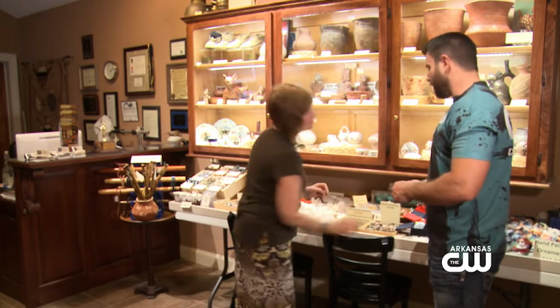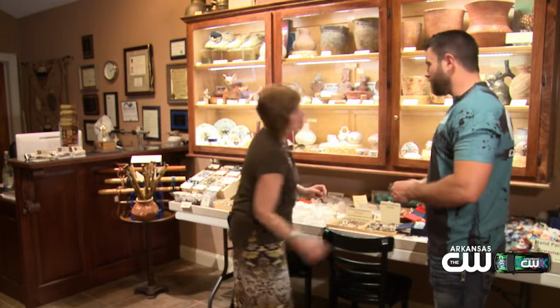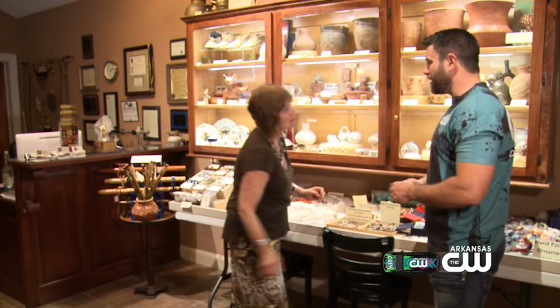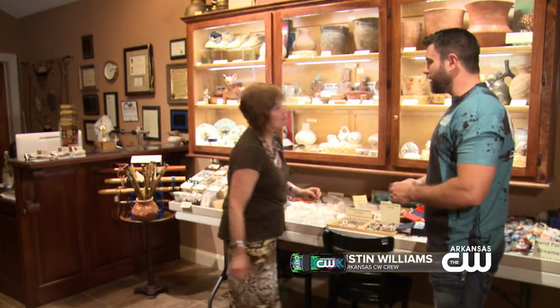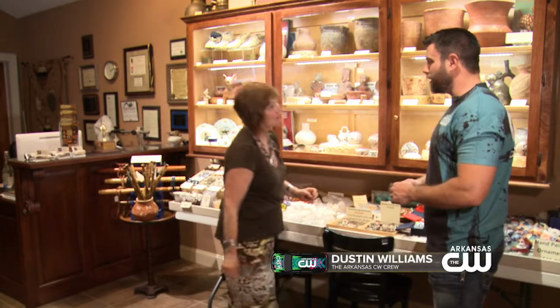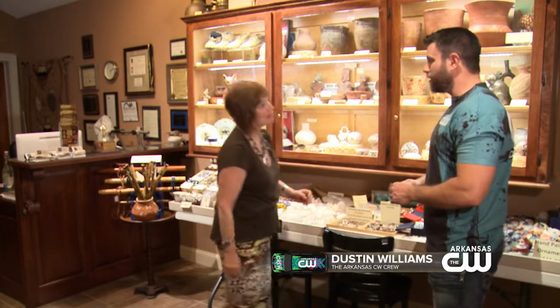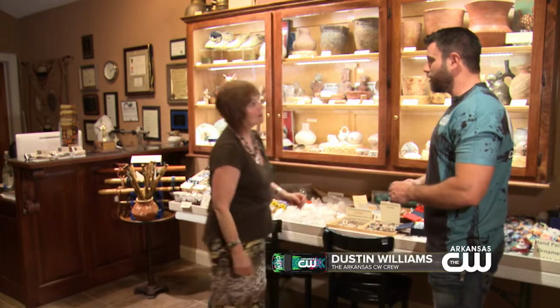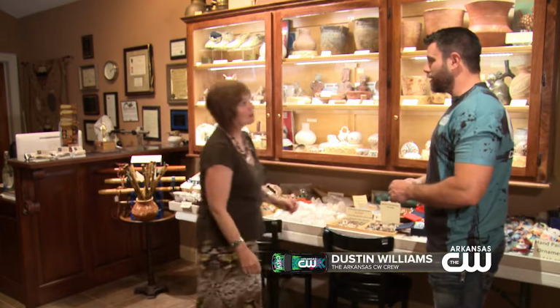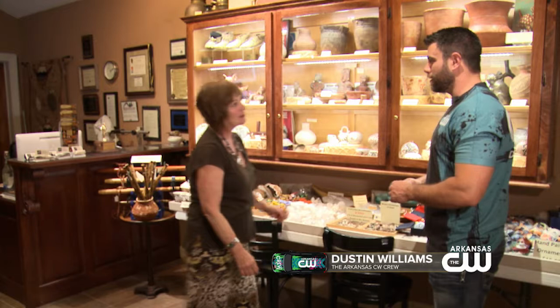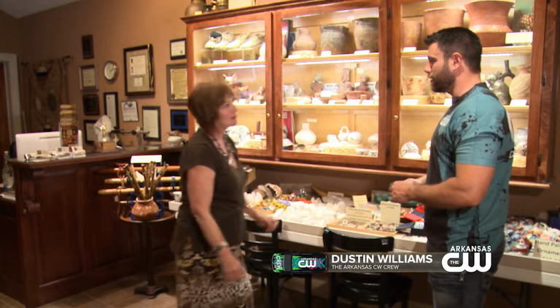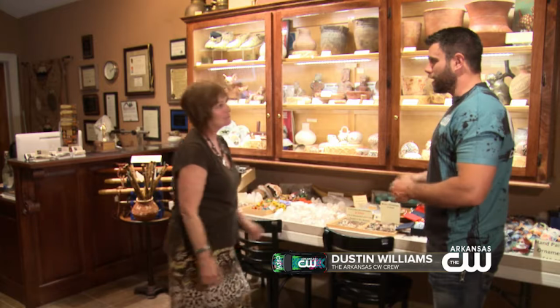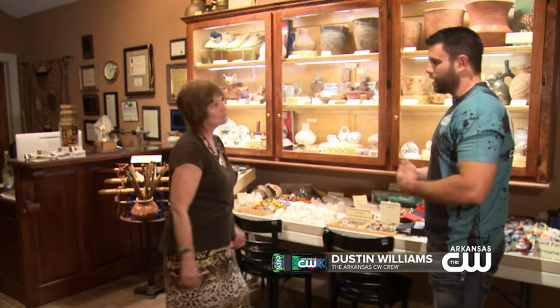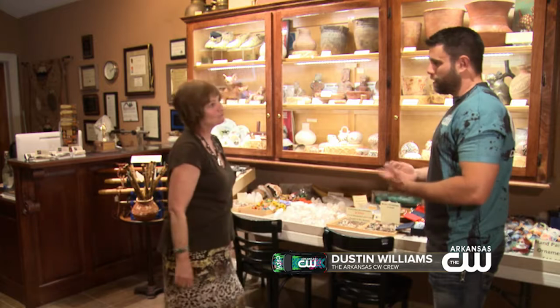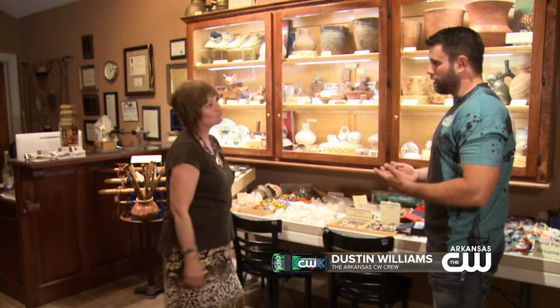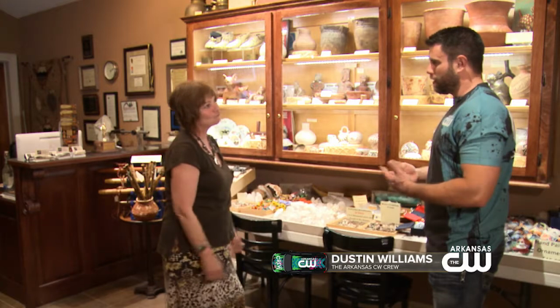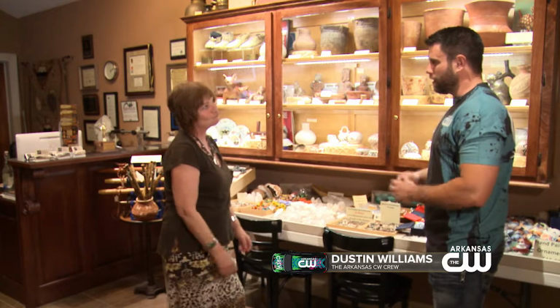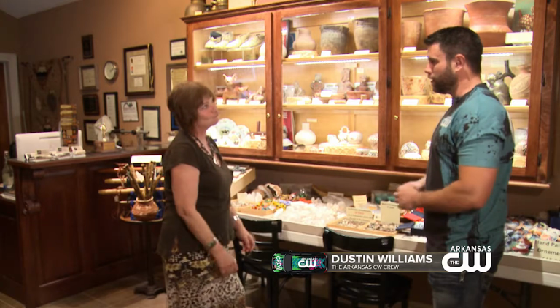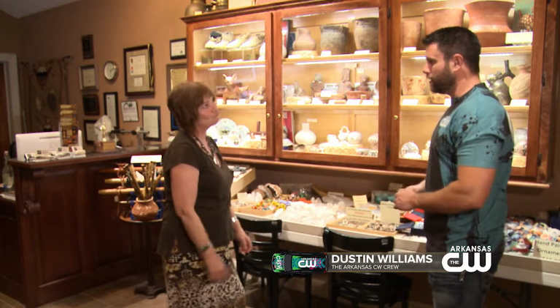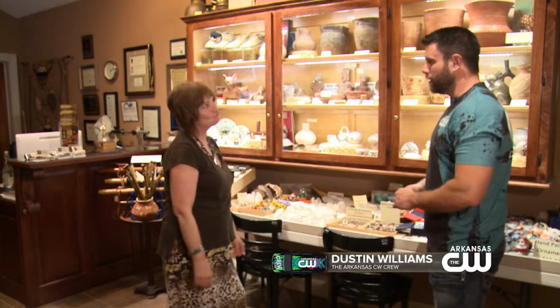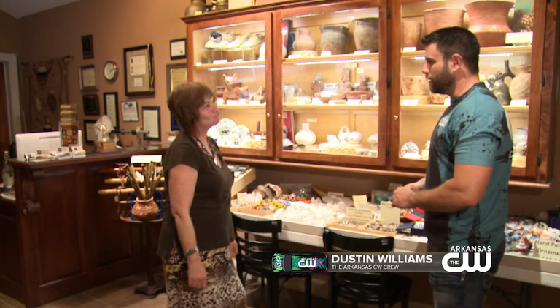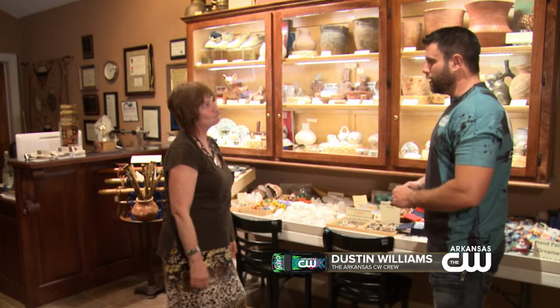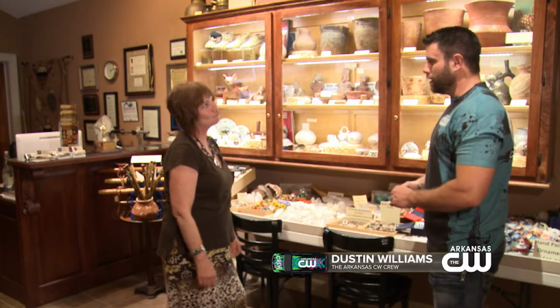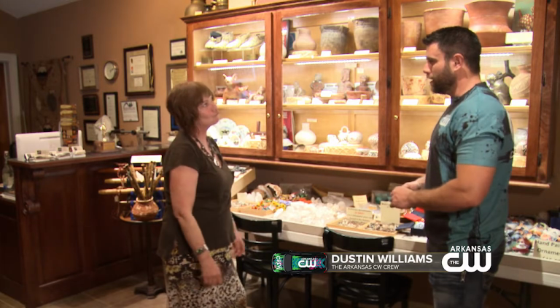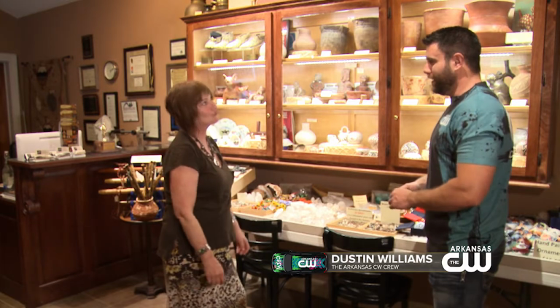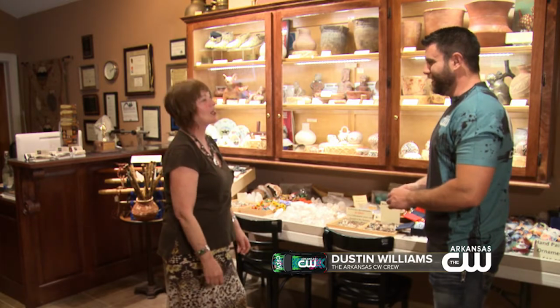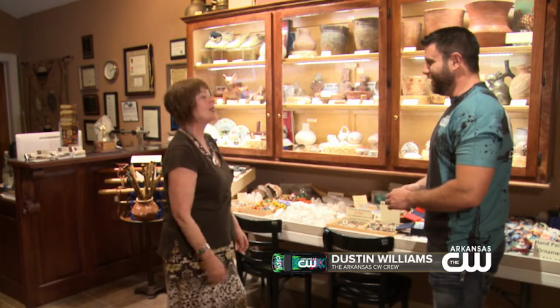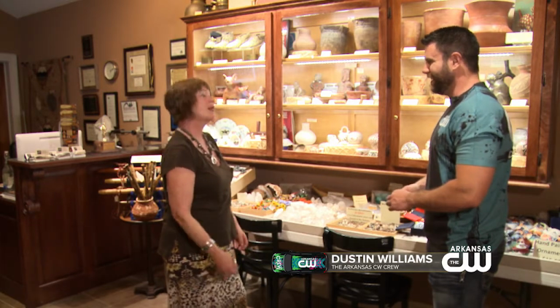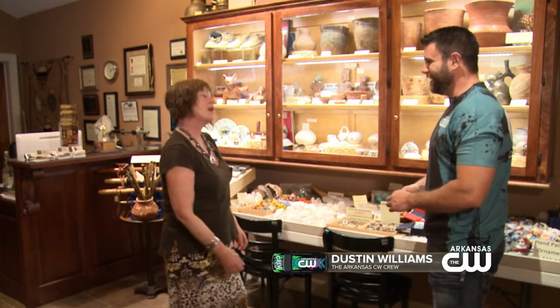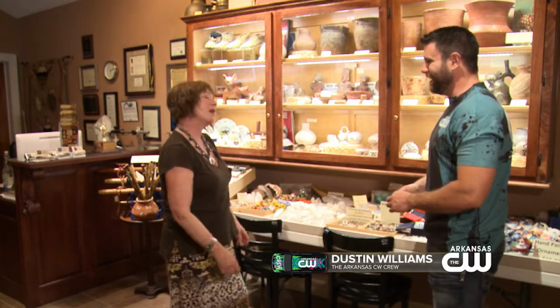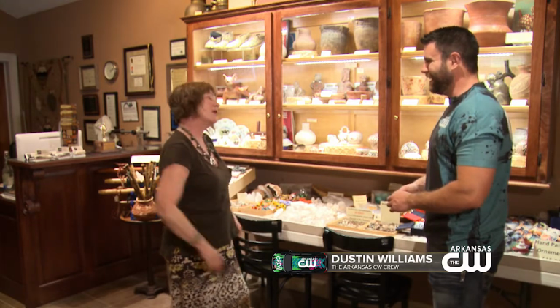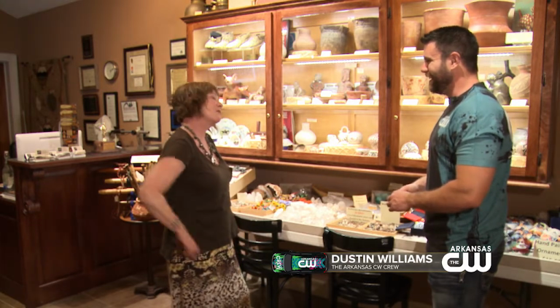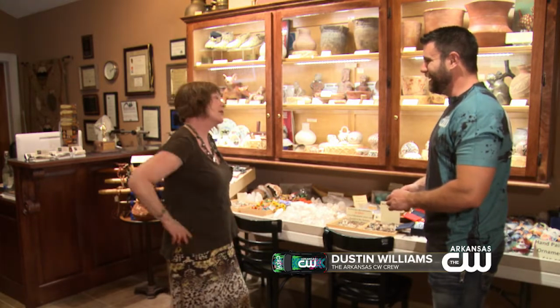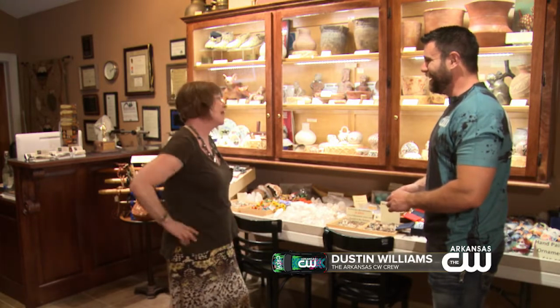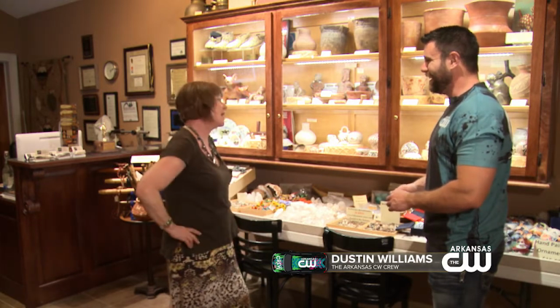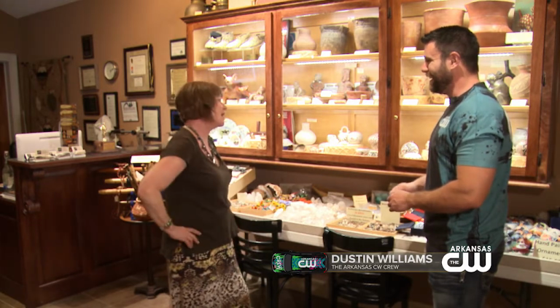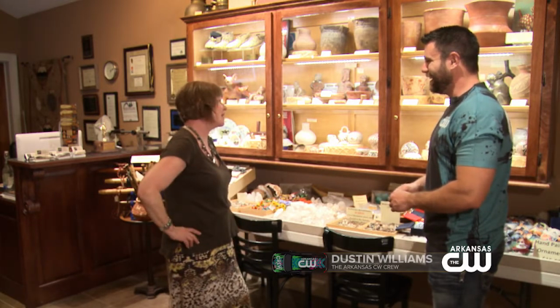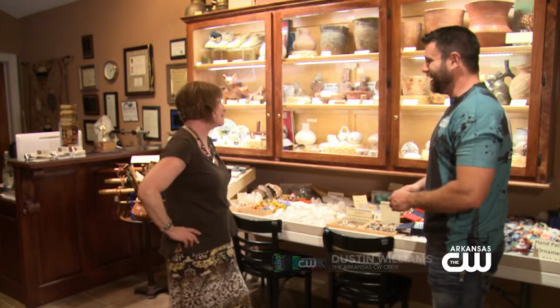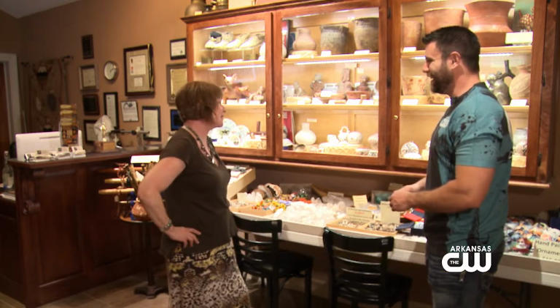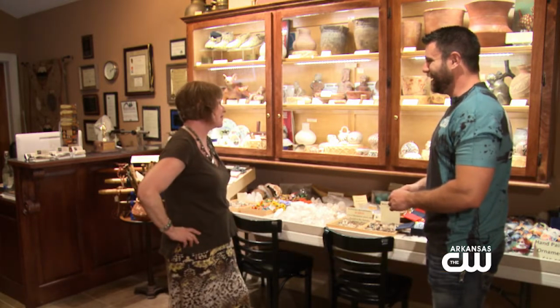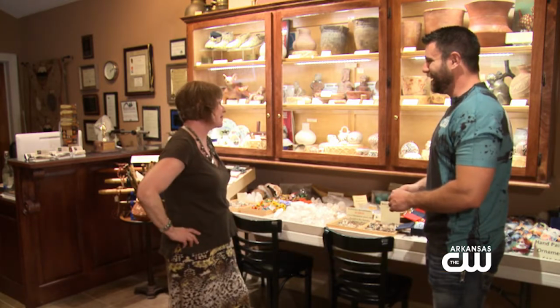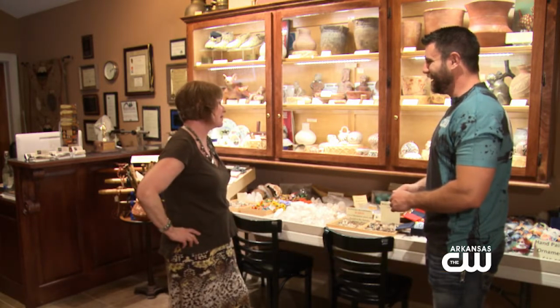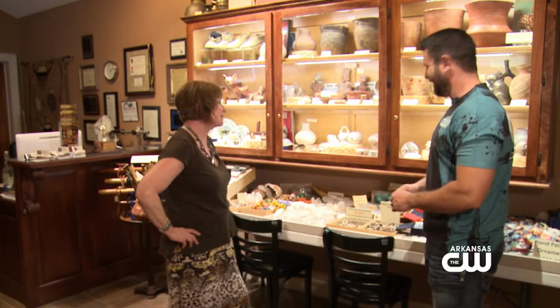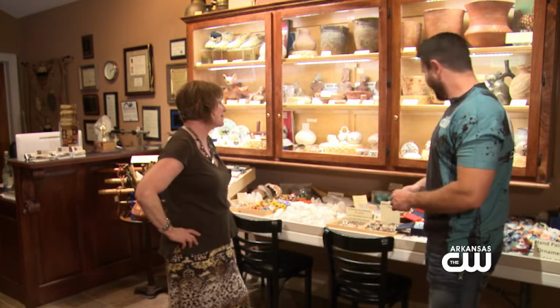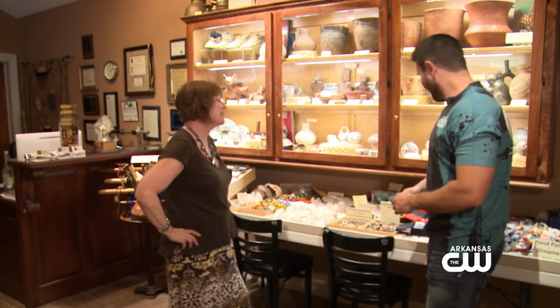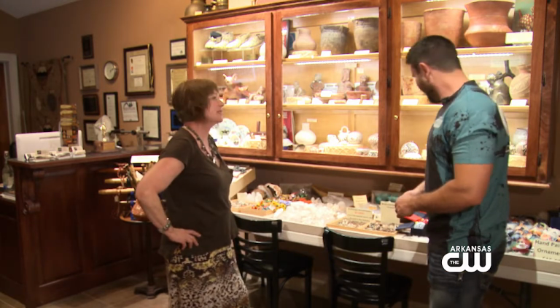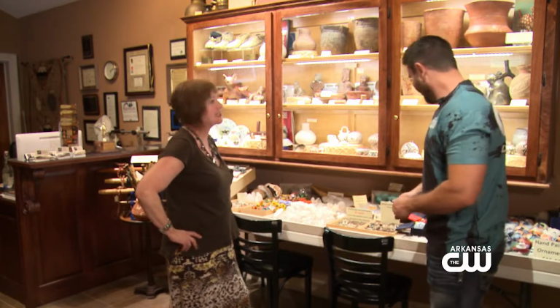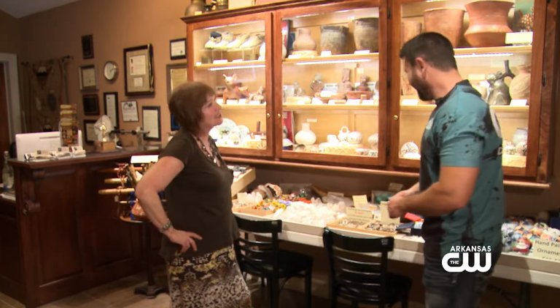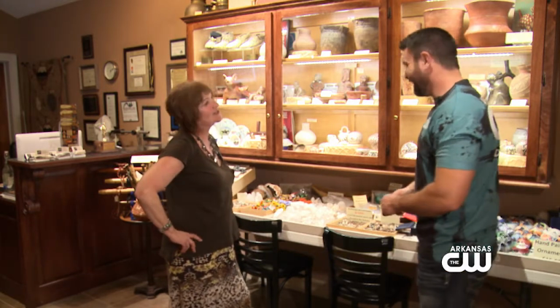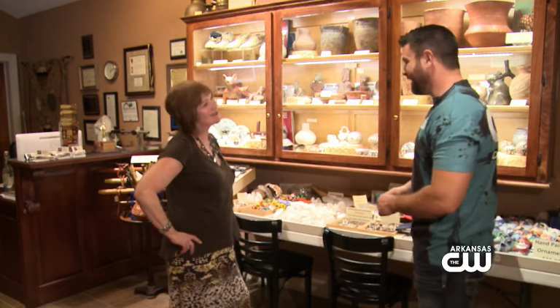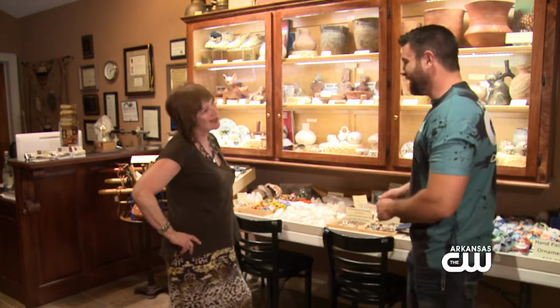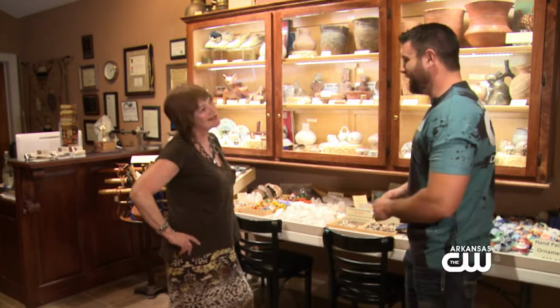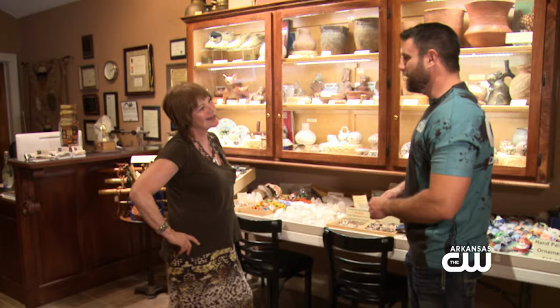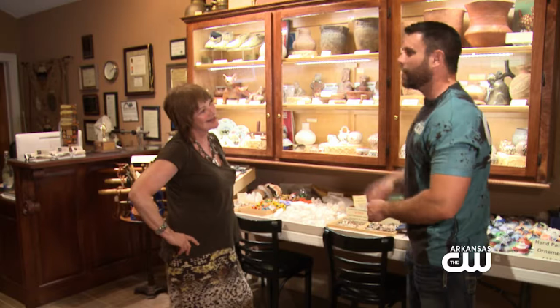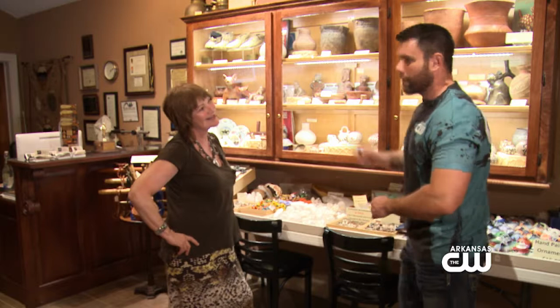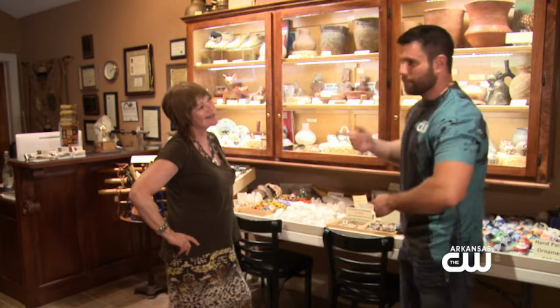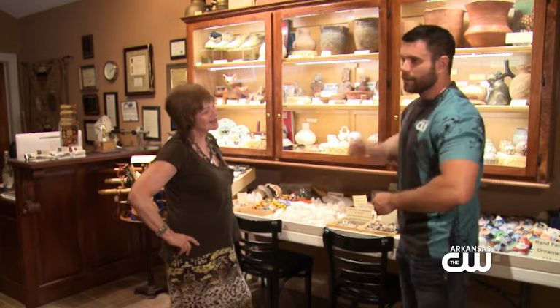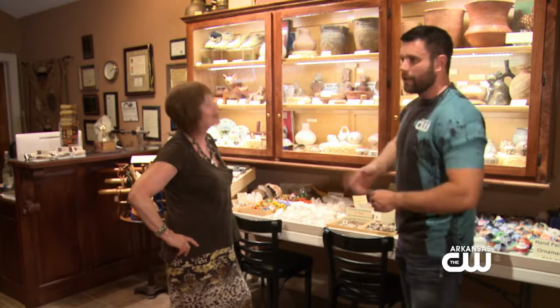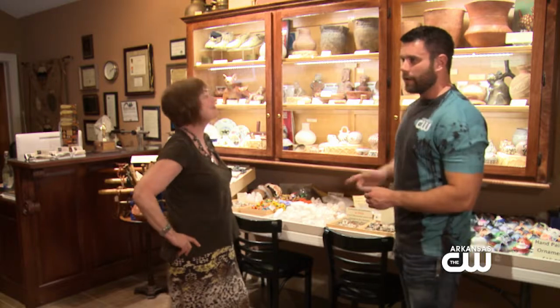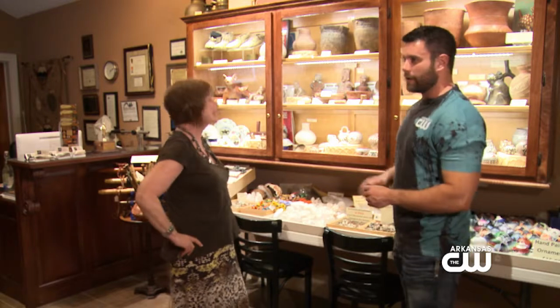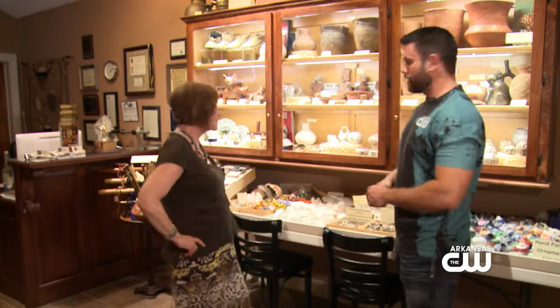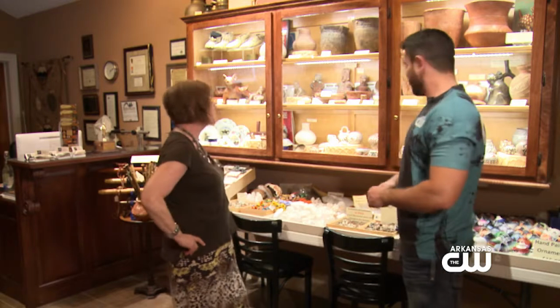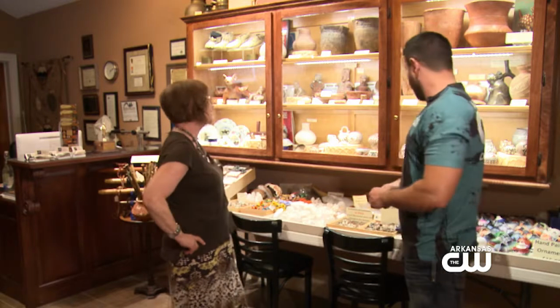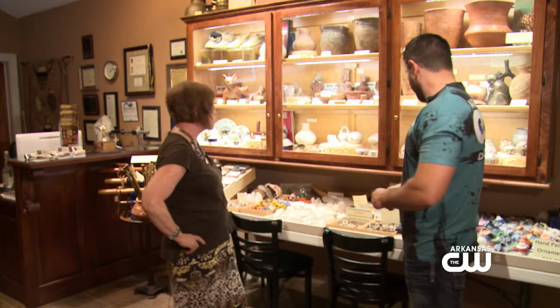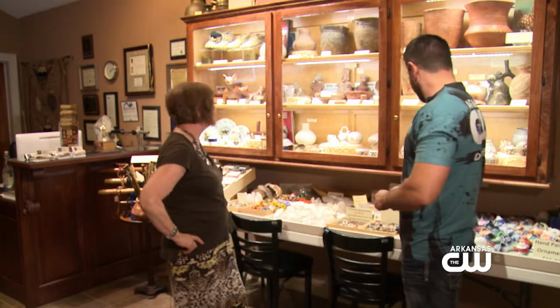Do you have to be a kid to do that? Because I kind of want to do it. We have a big kid day on Saturdays — just letting you know.